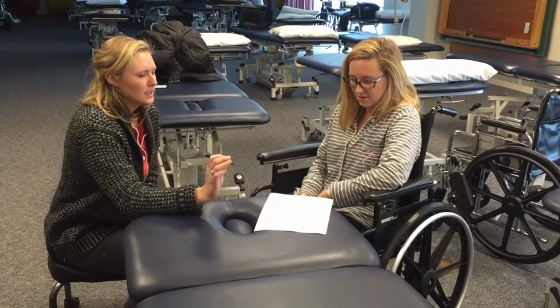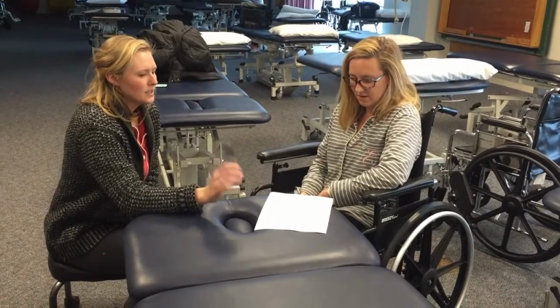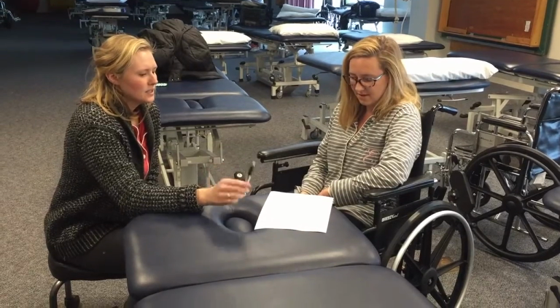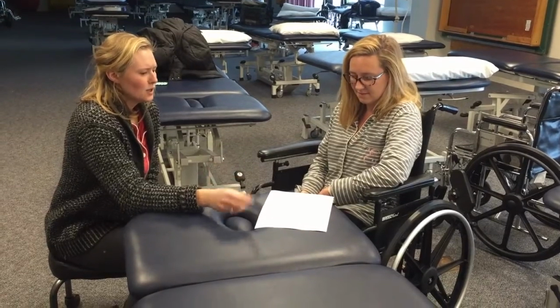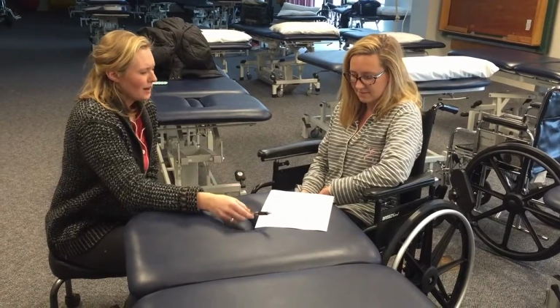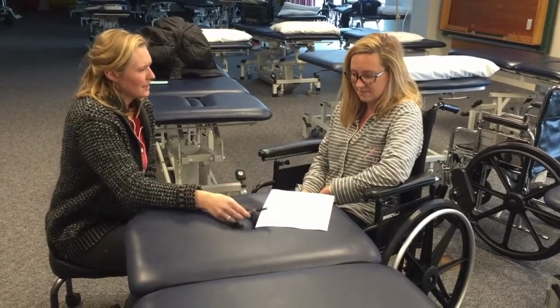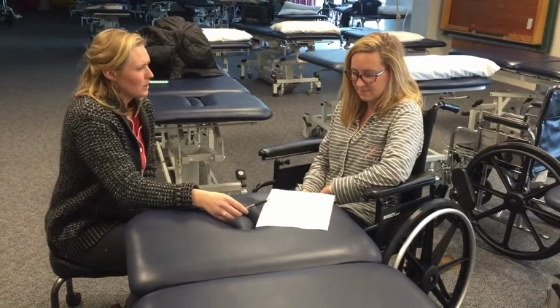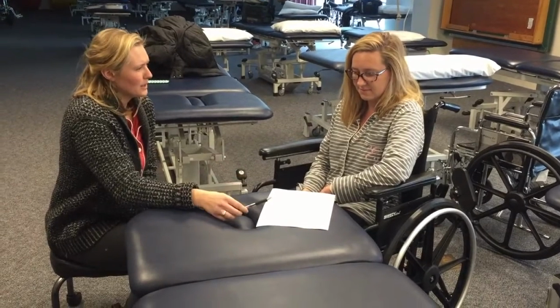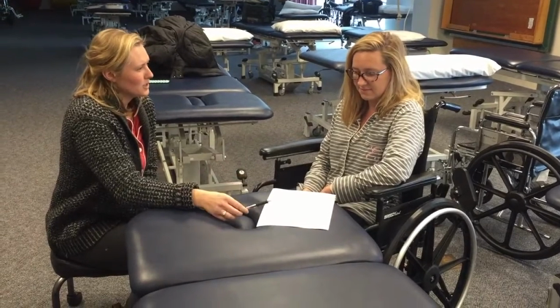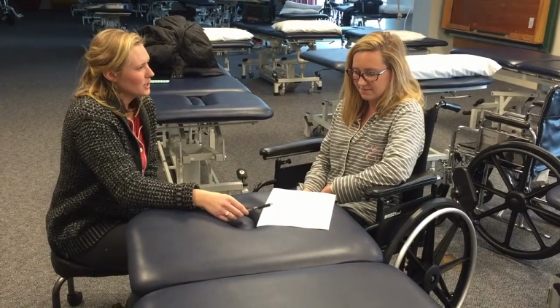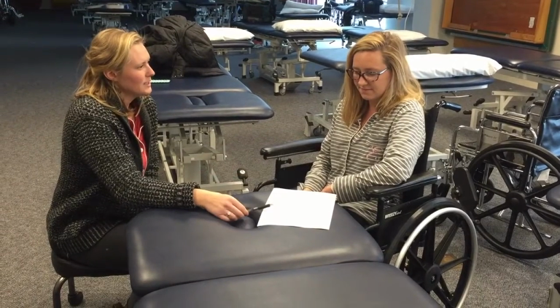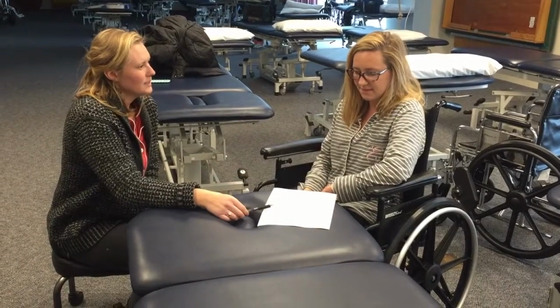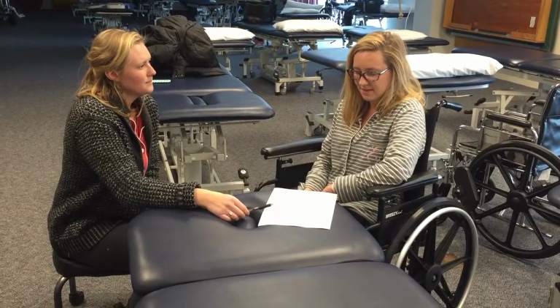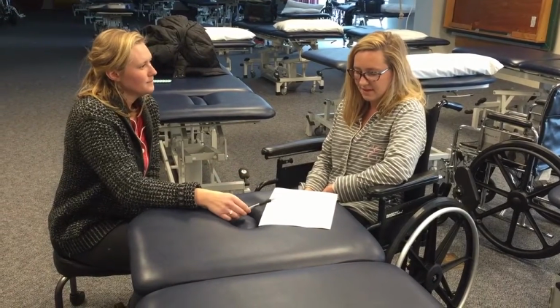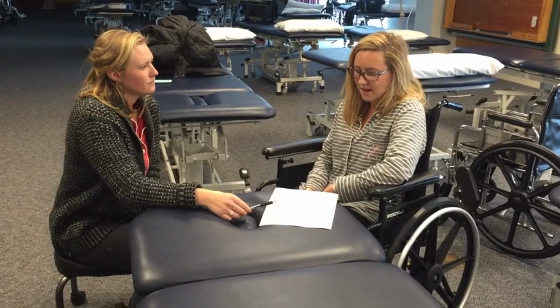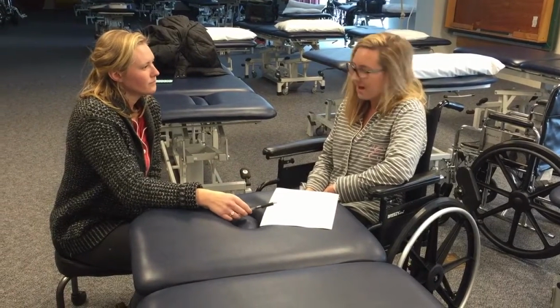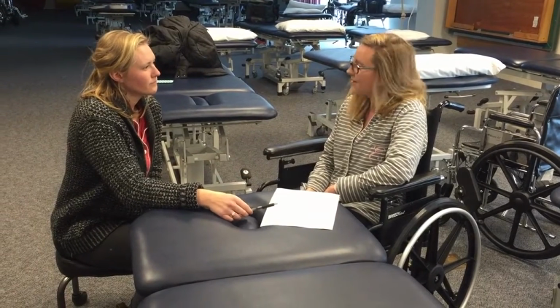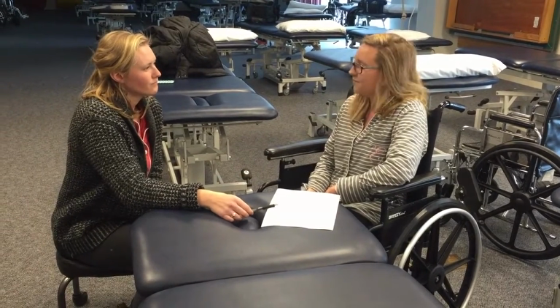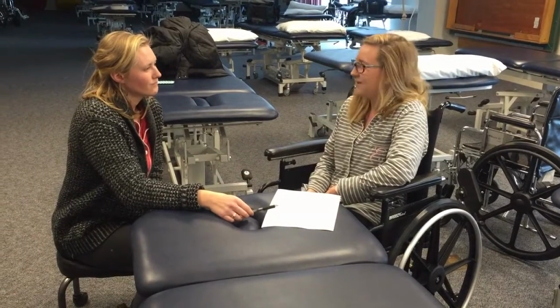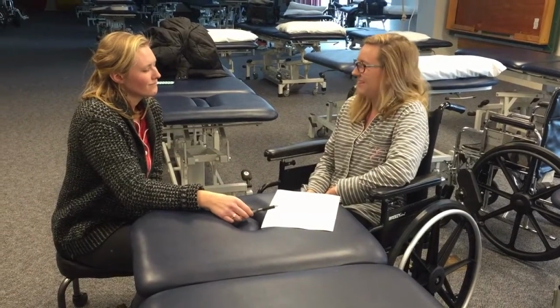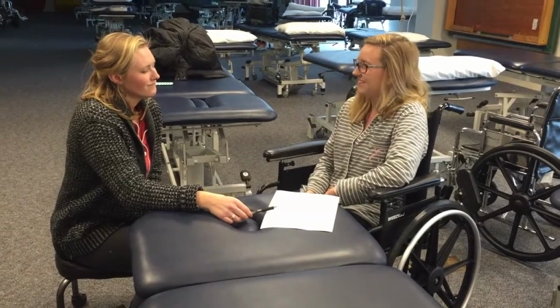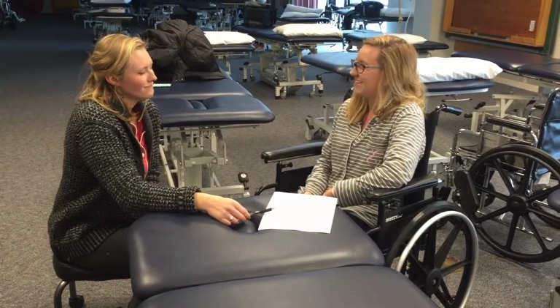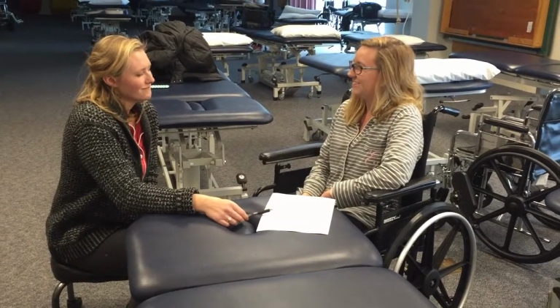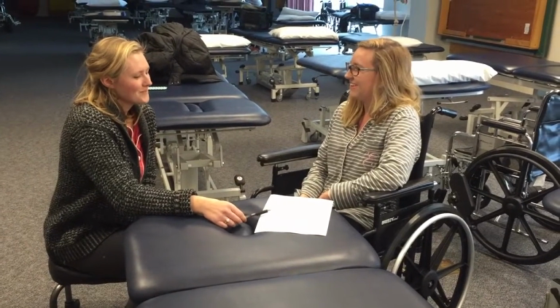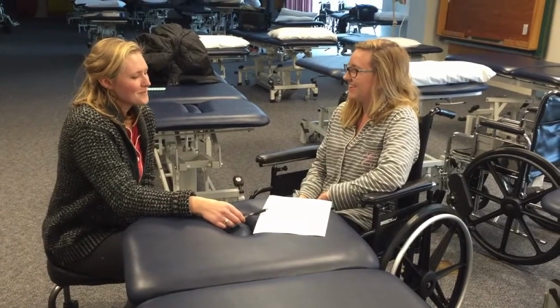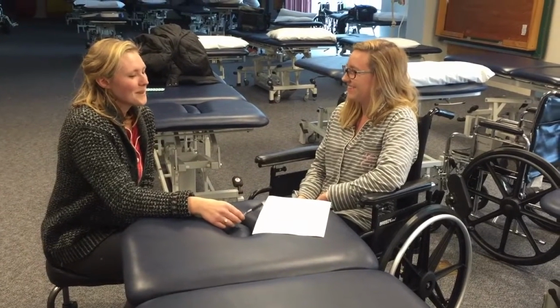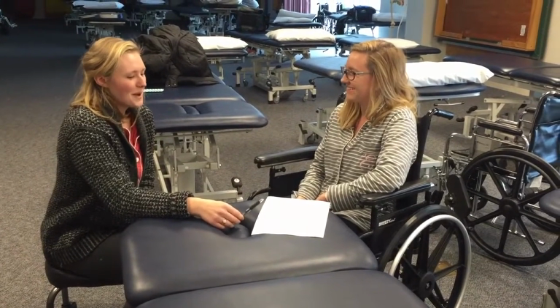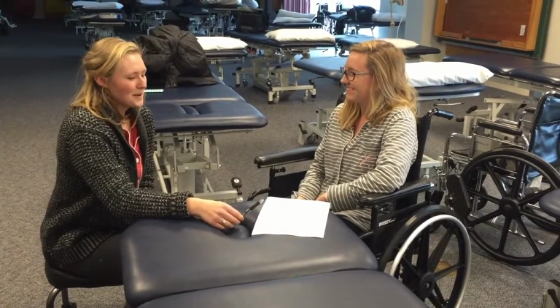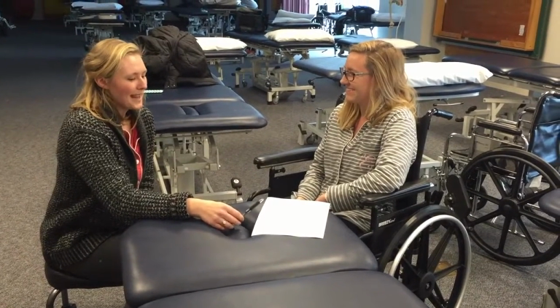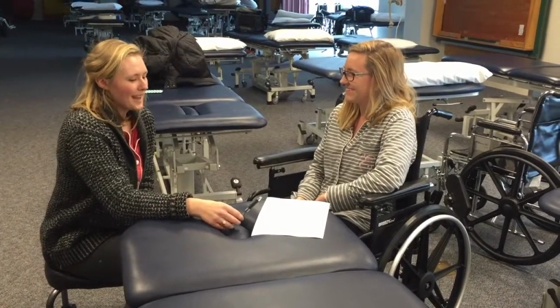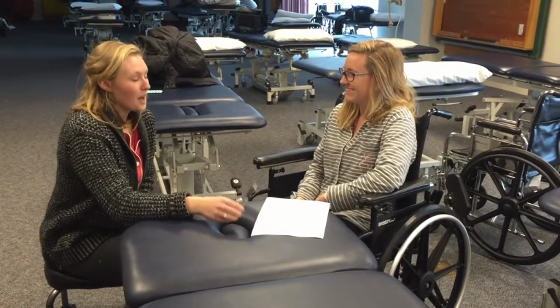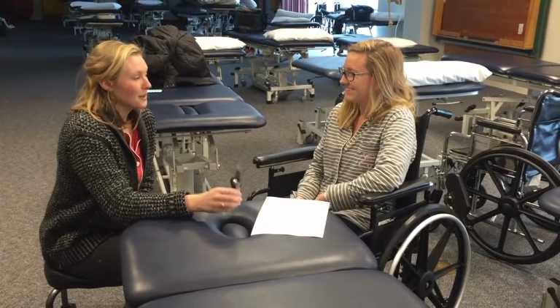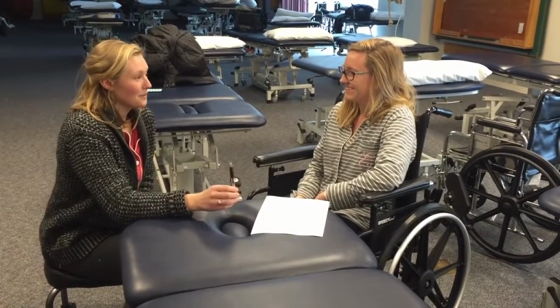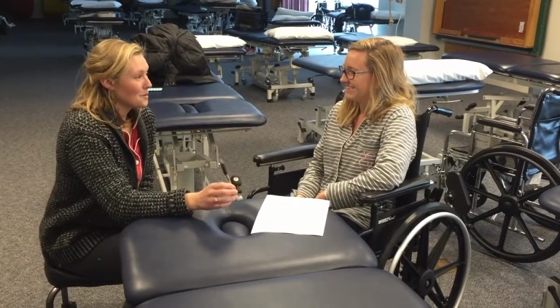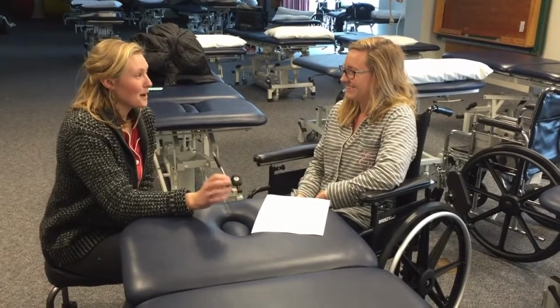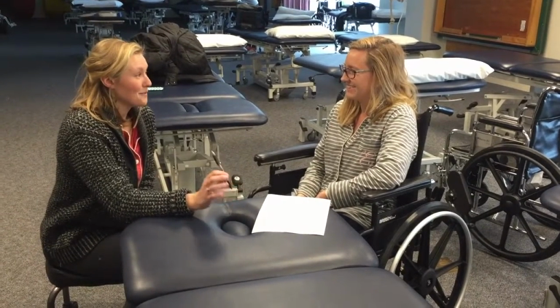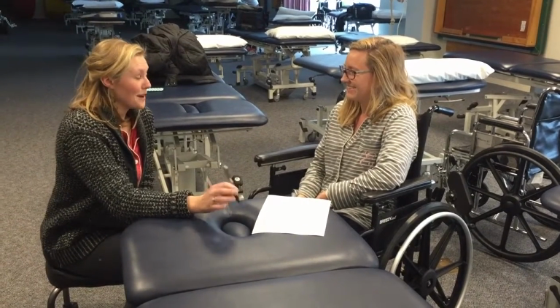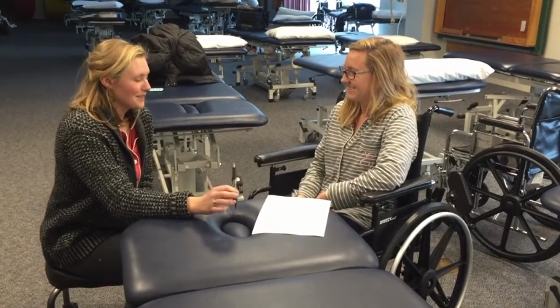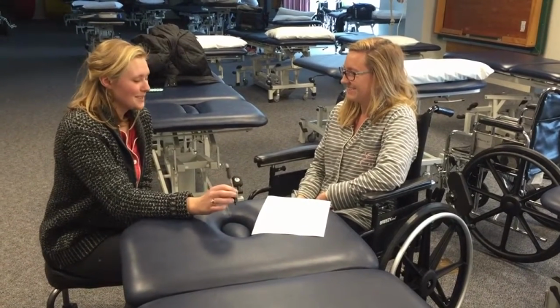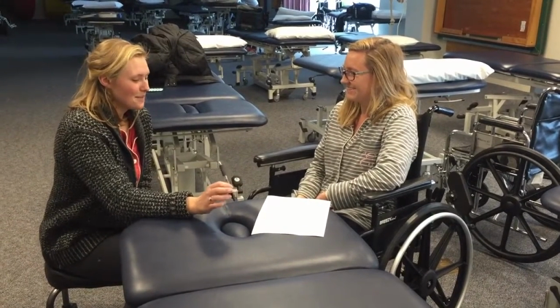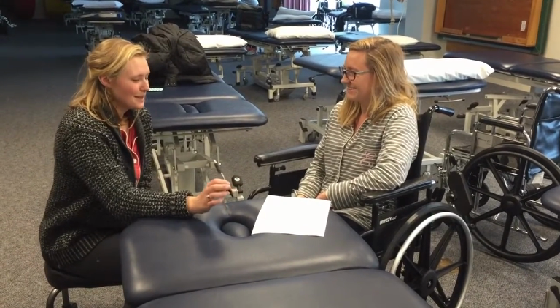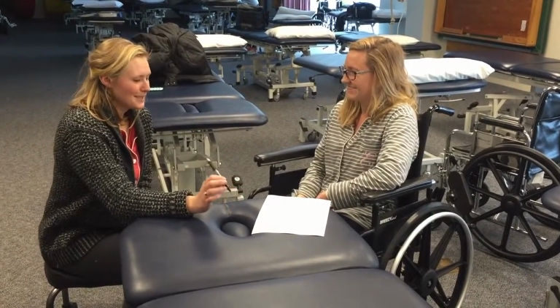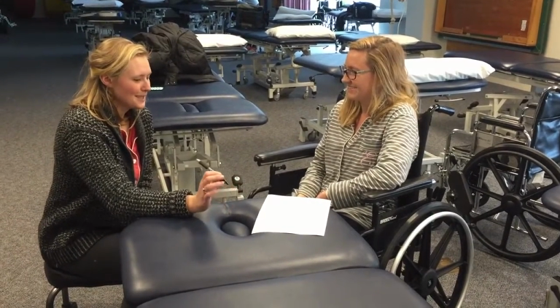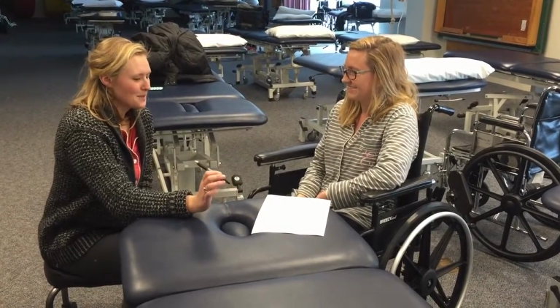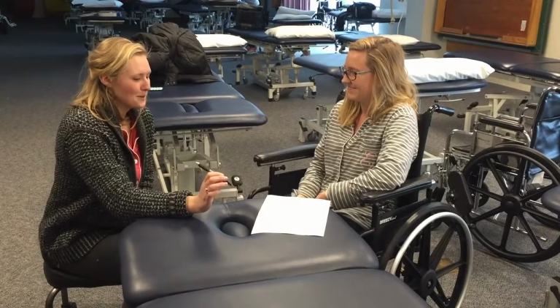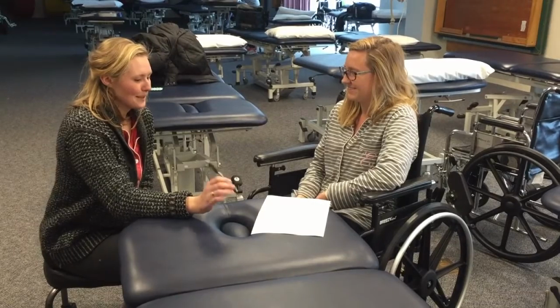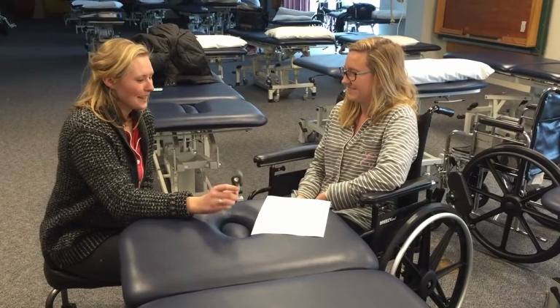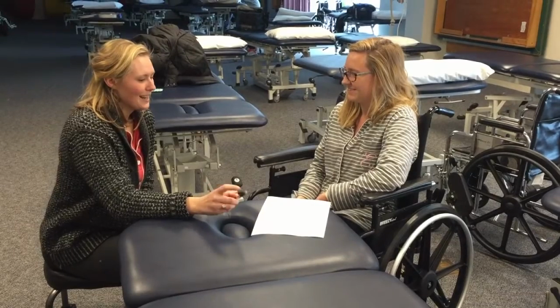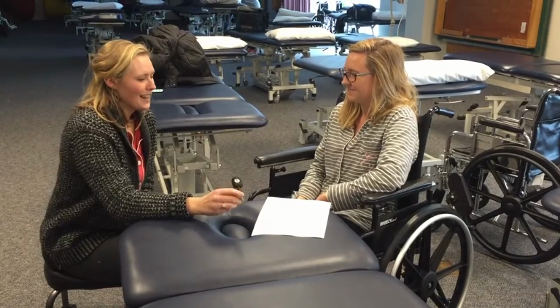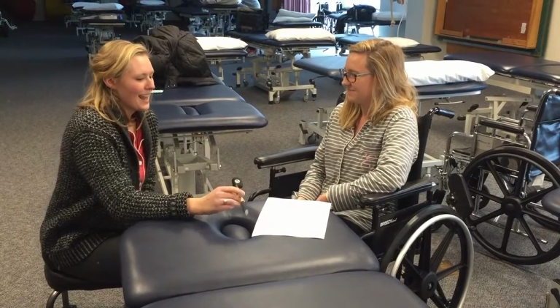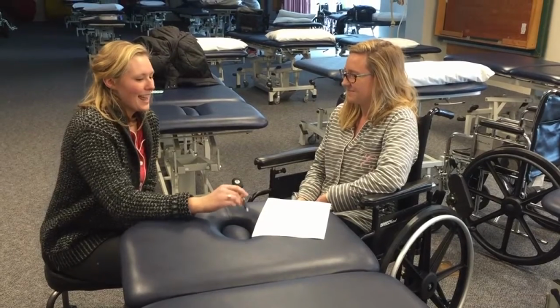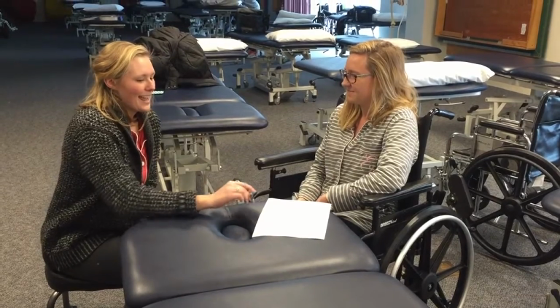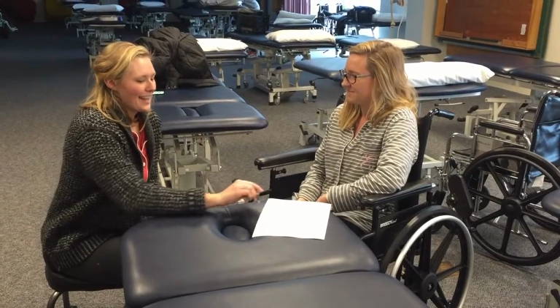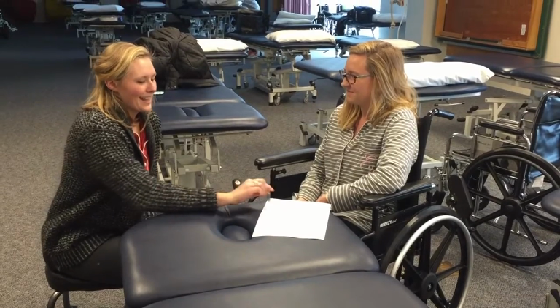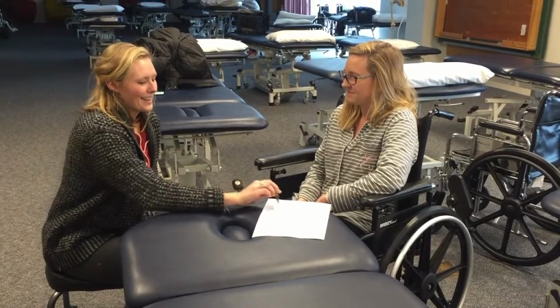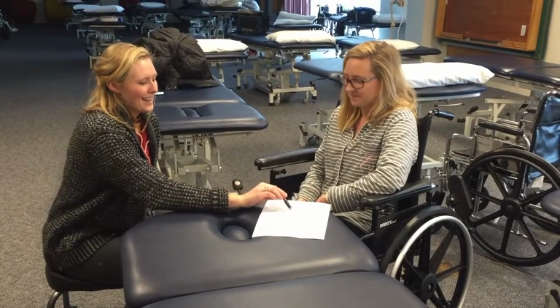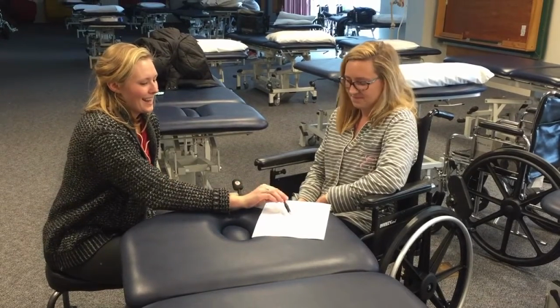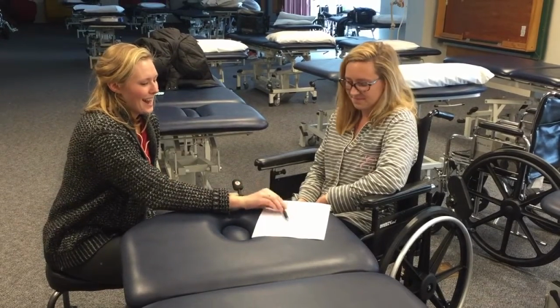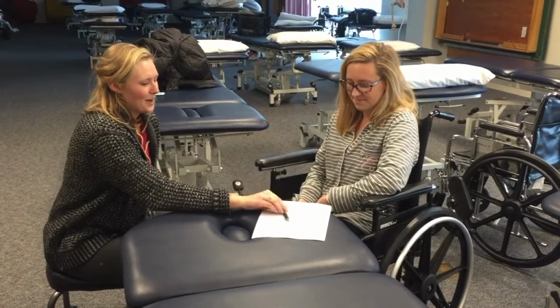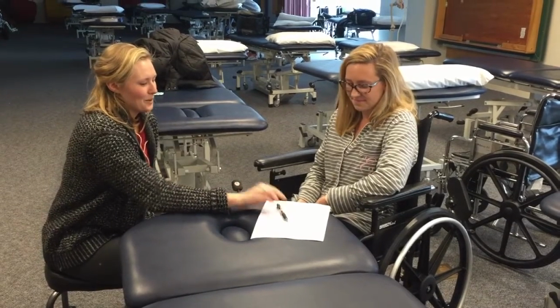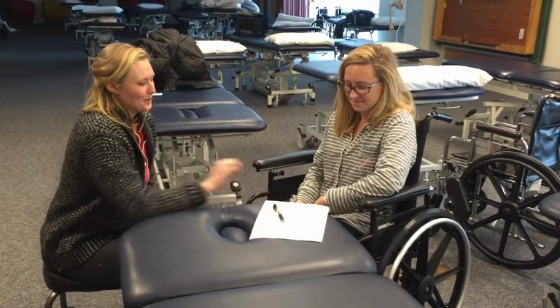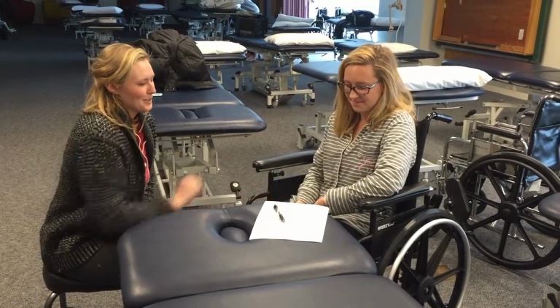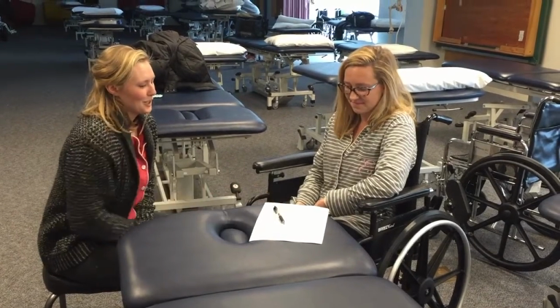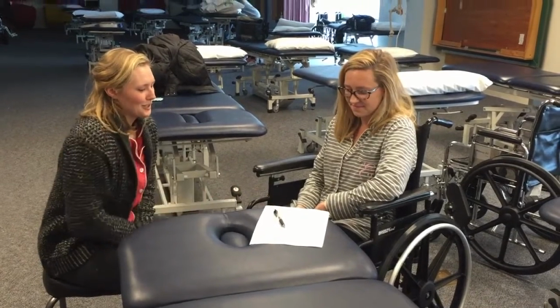Do you have any questions? No, I think that's all. I'll give you about 5 or 10 minutes to complete it, and then I will return.